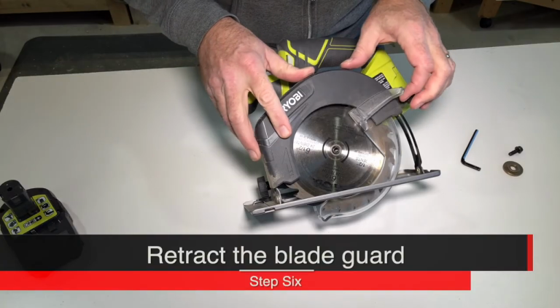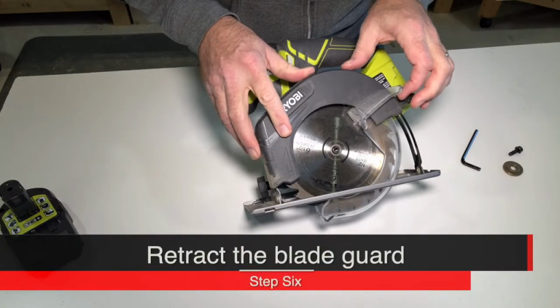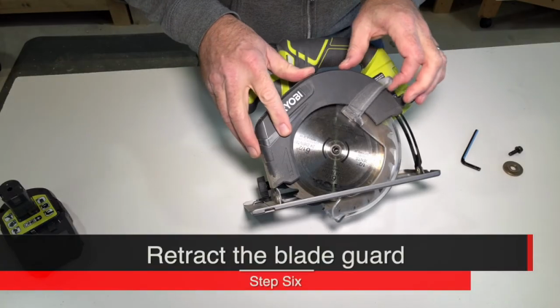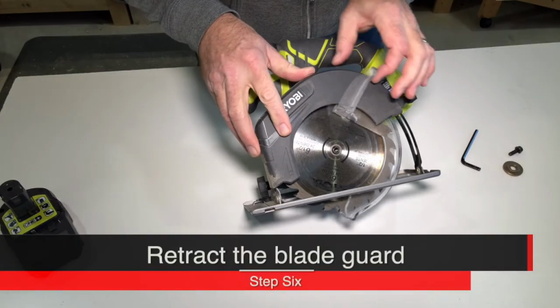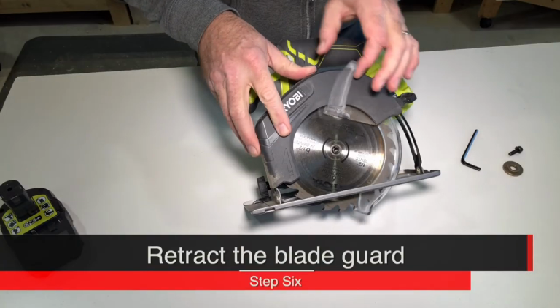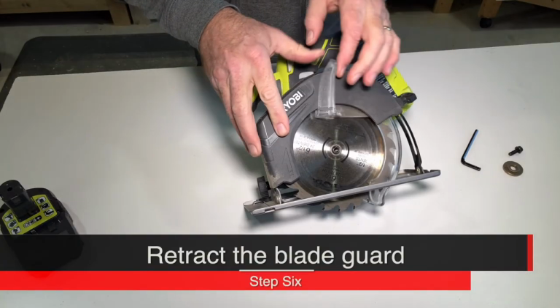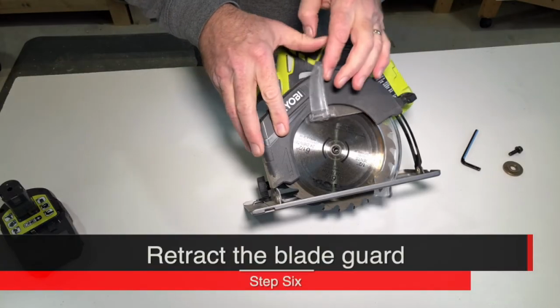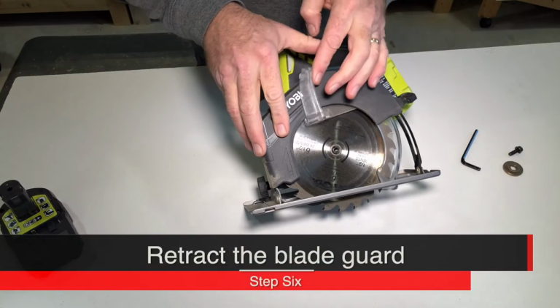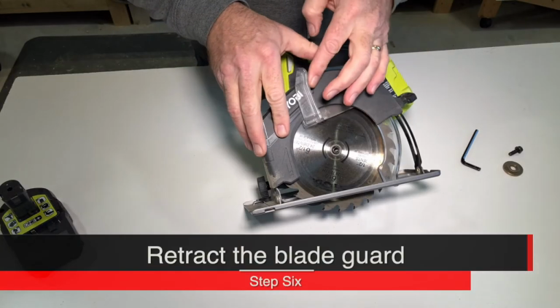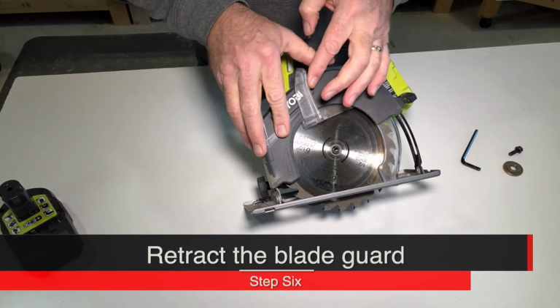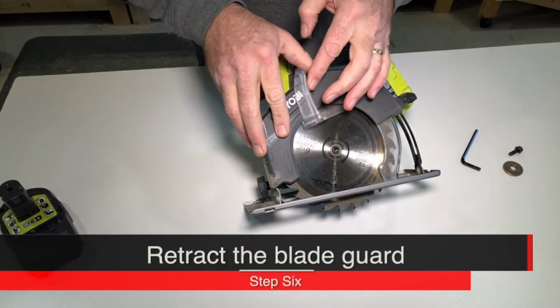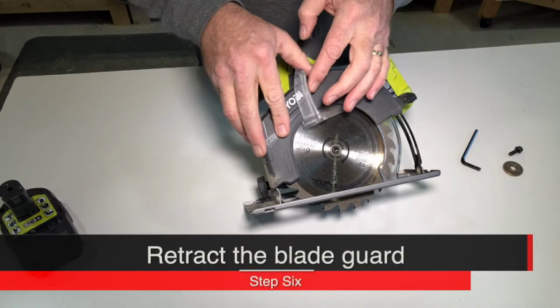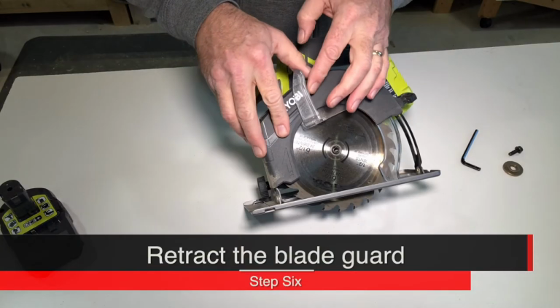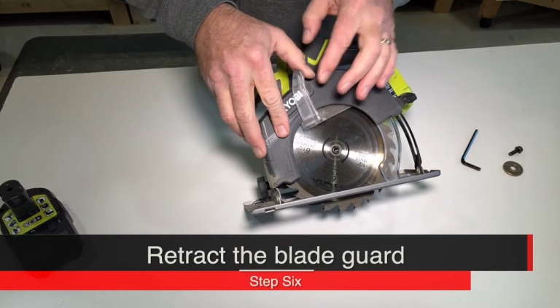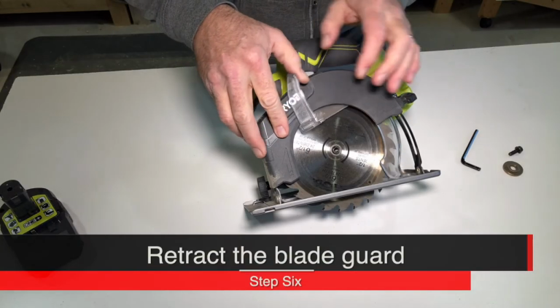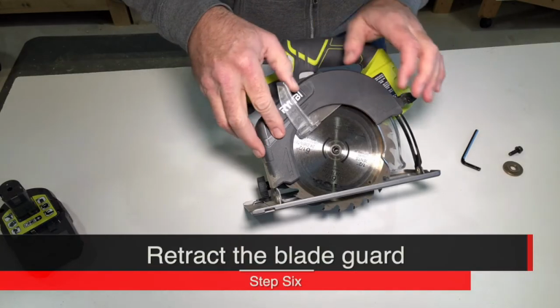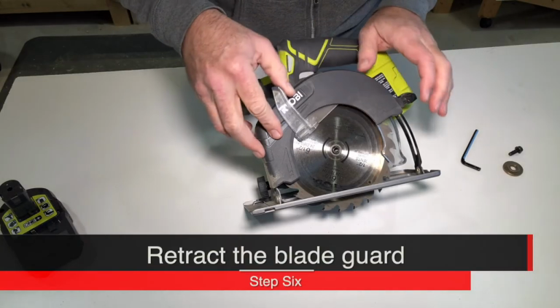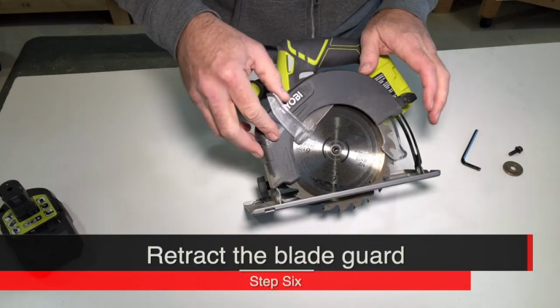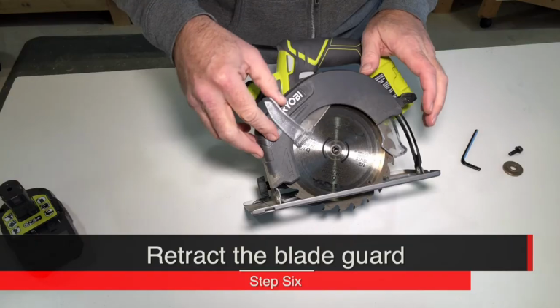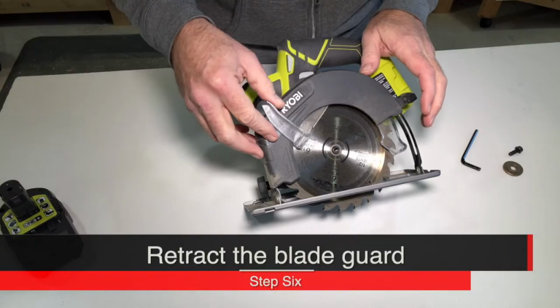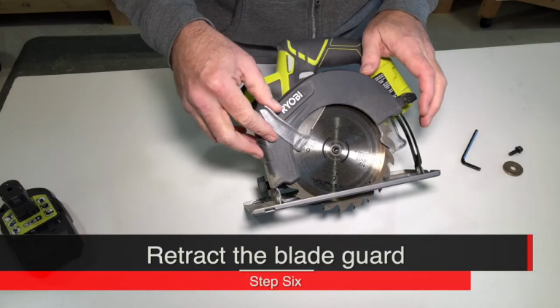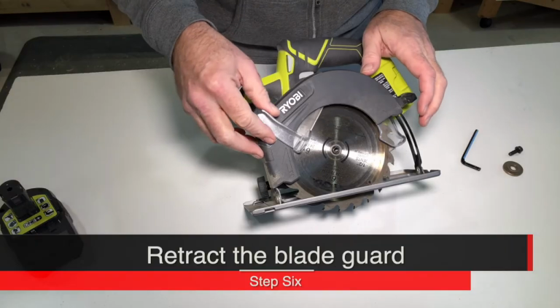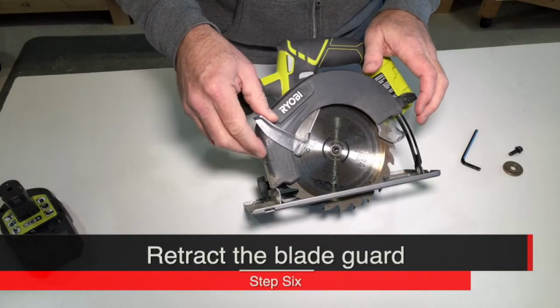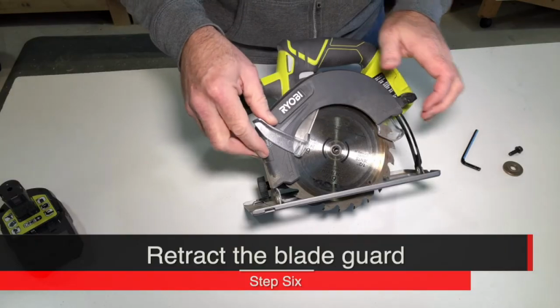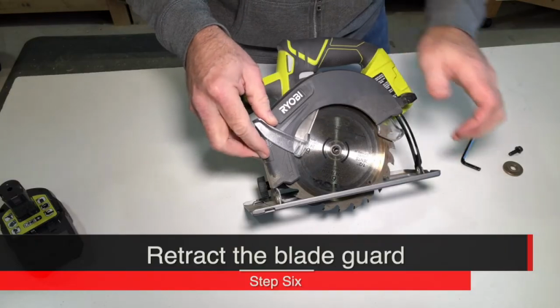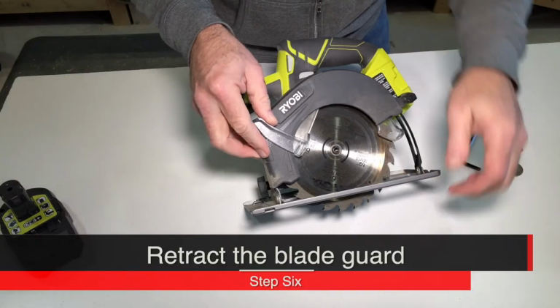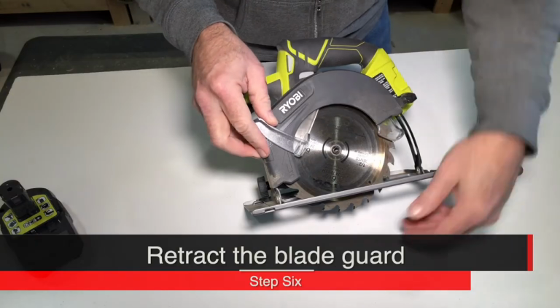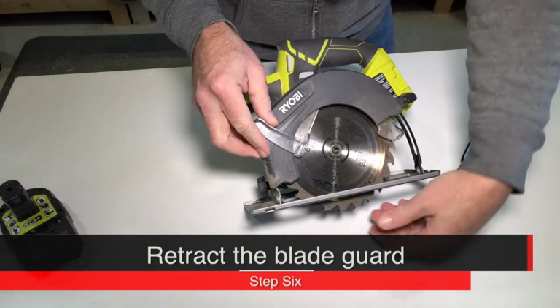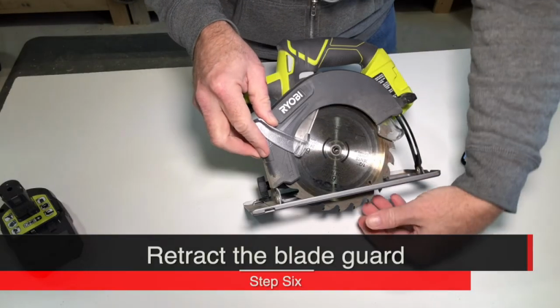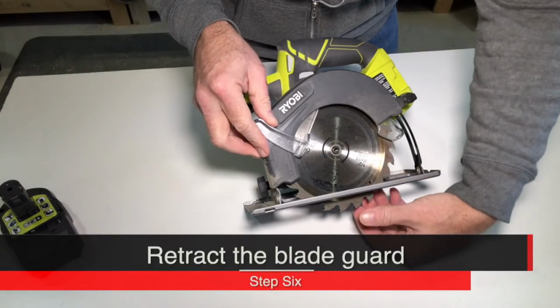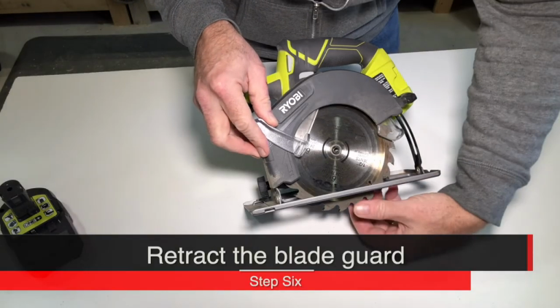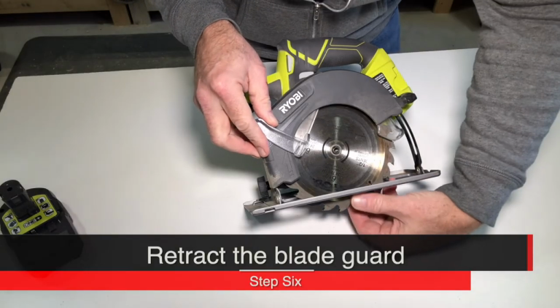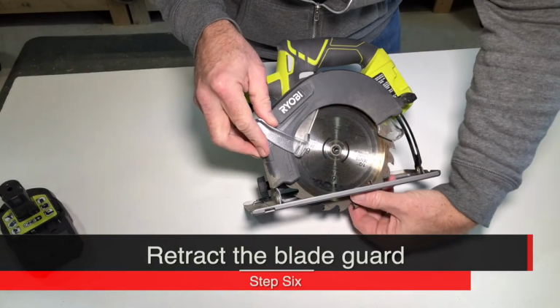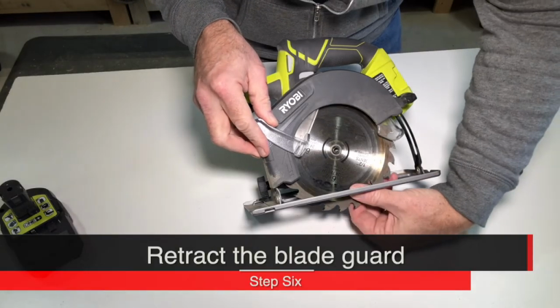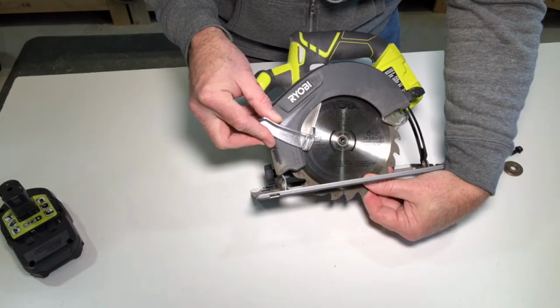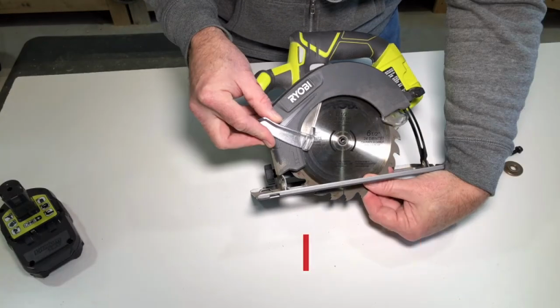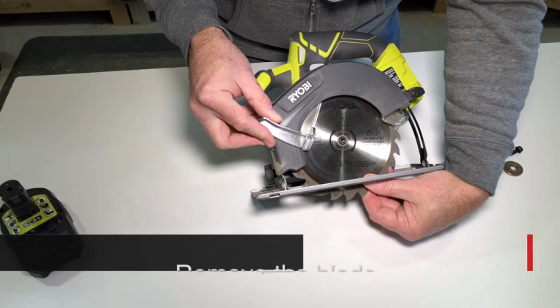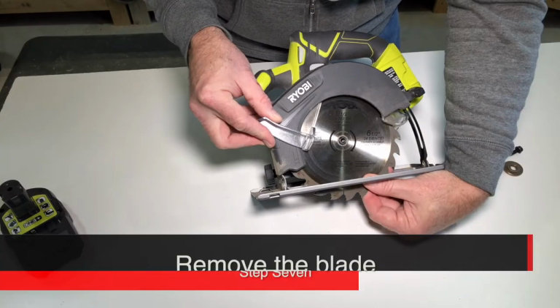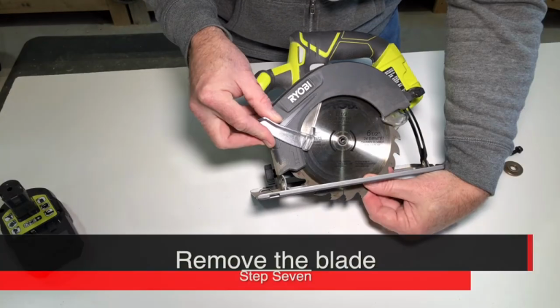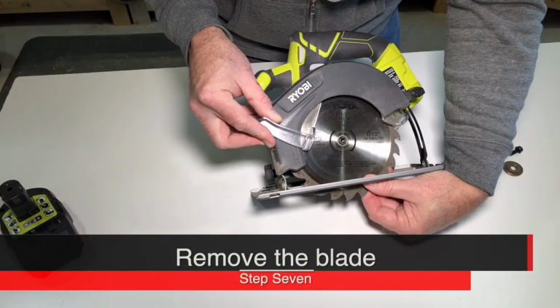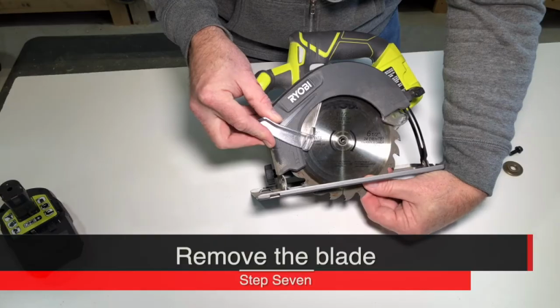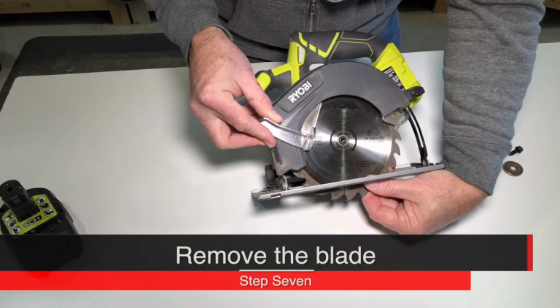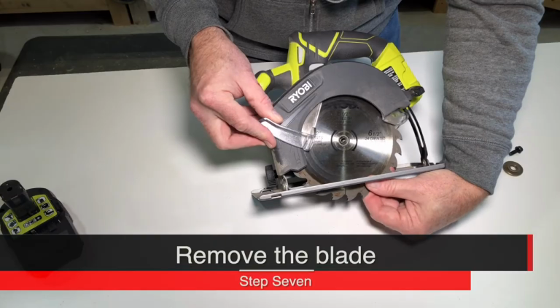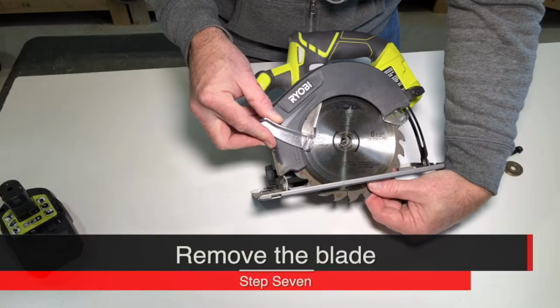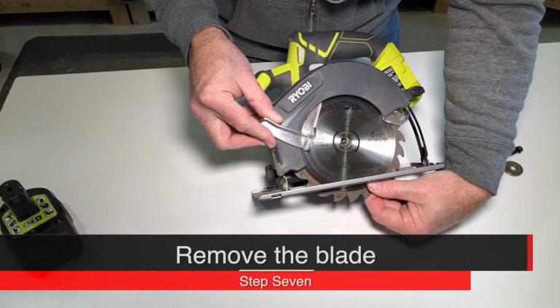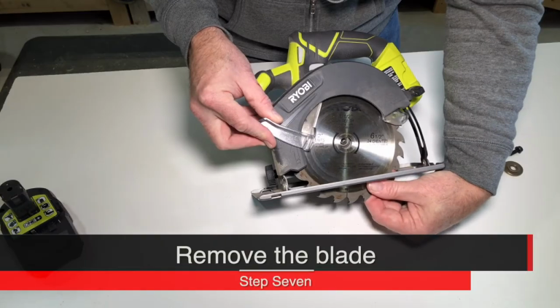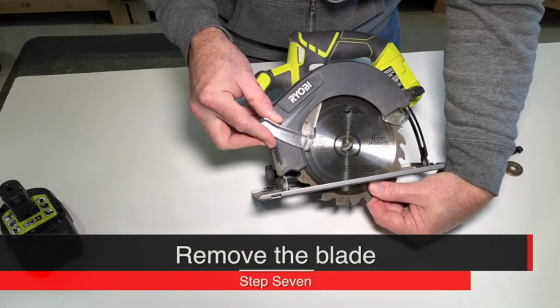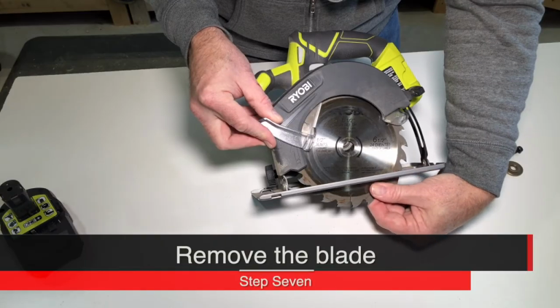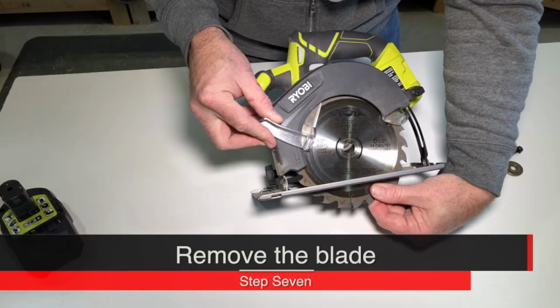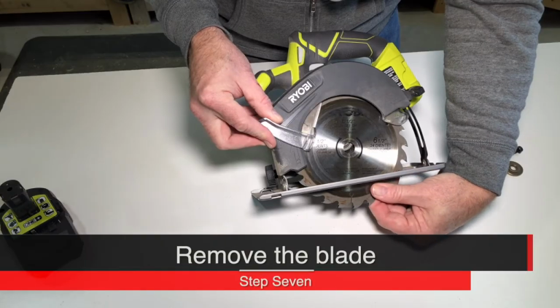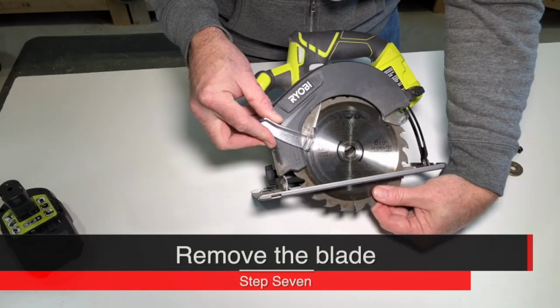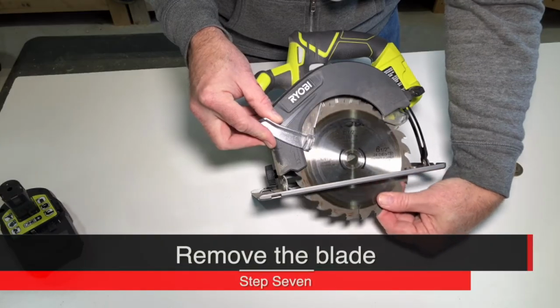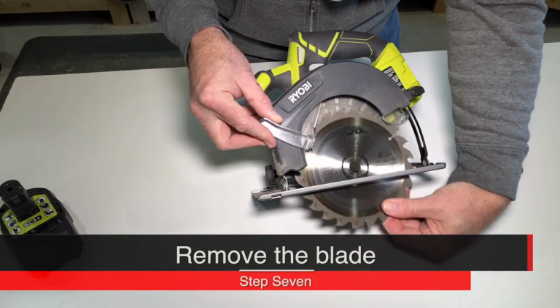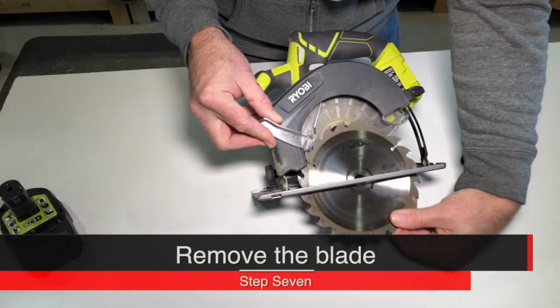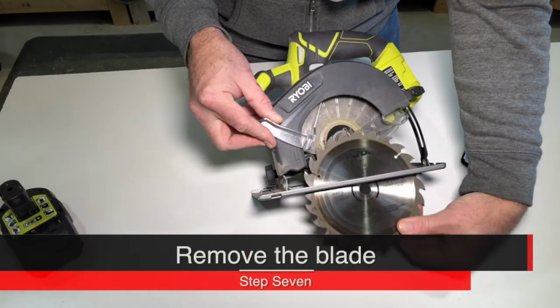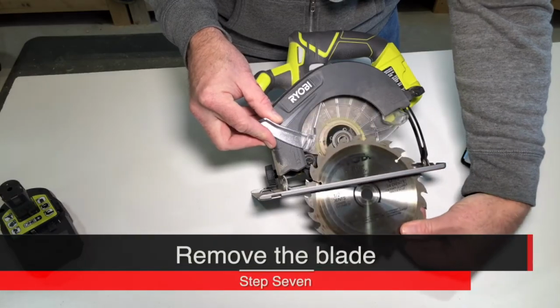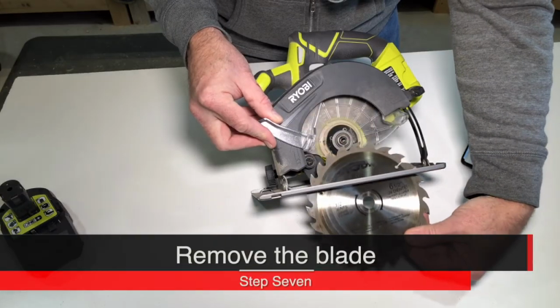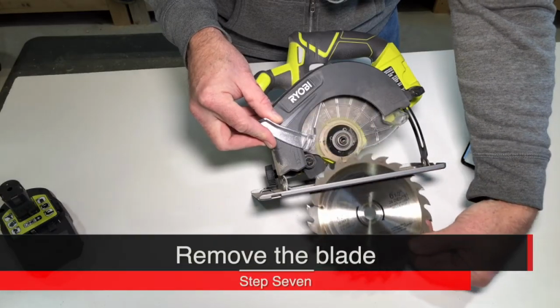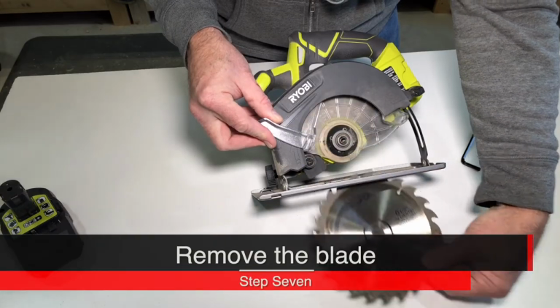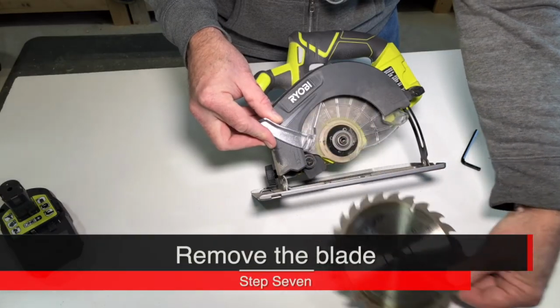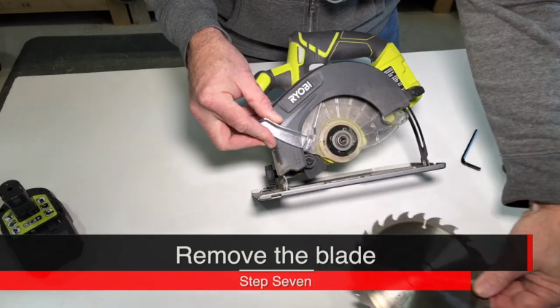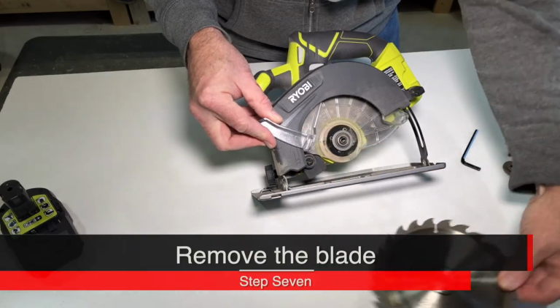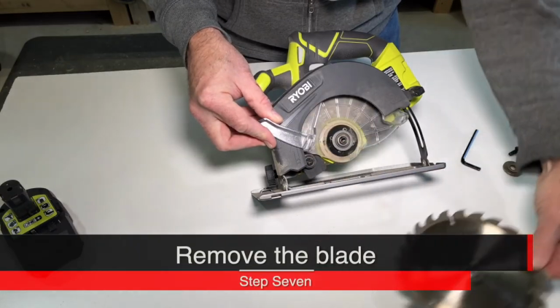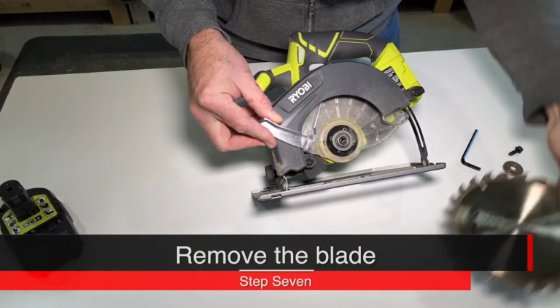Pull back the blade guard. Lift off the blade from the axle and slide it through the bottom.